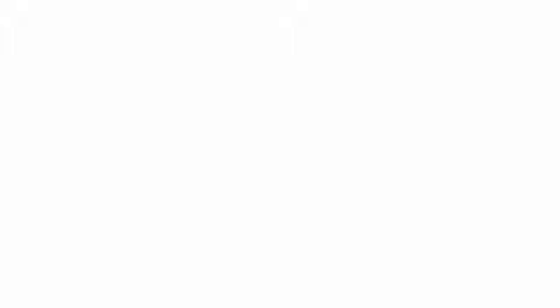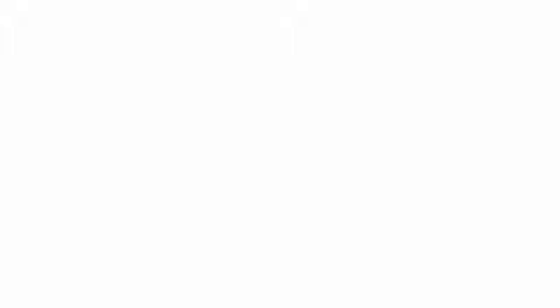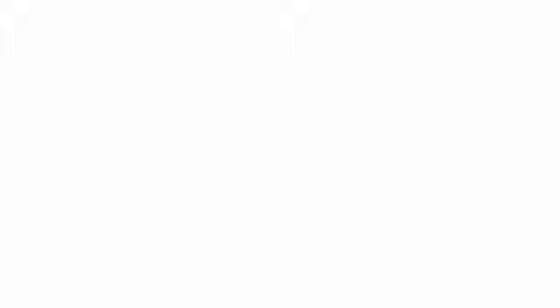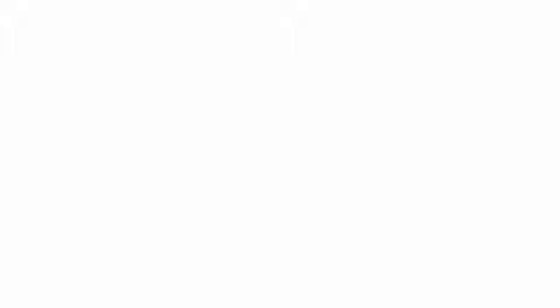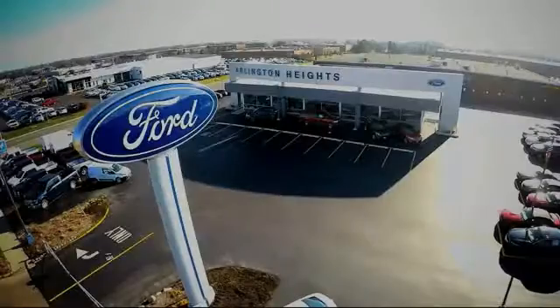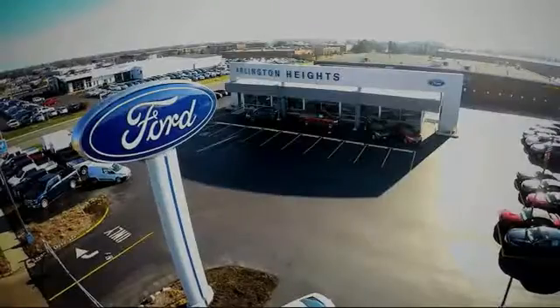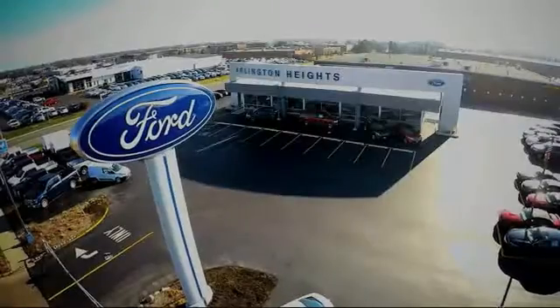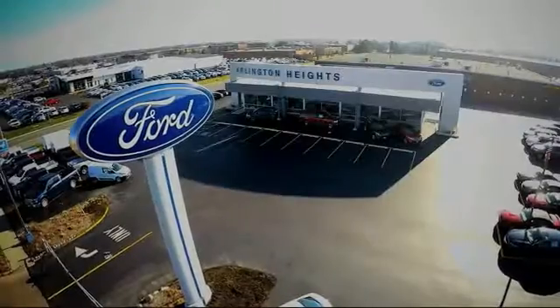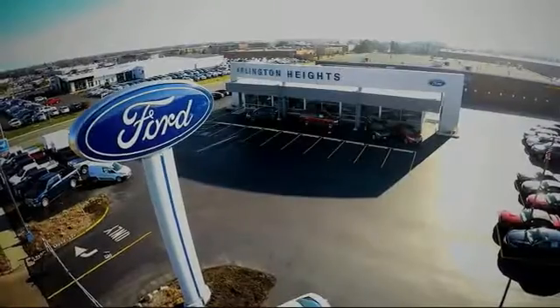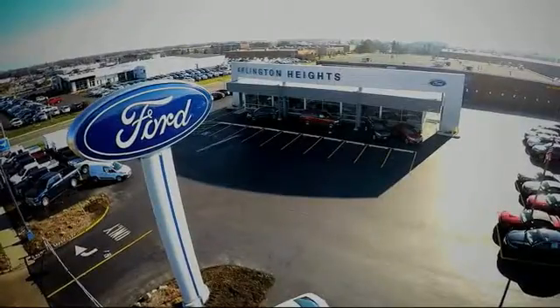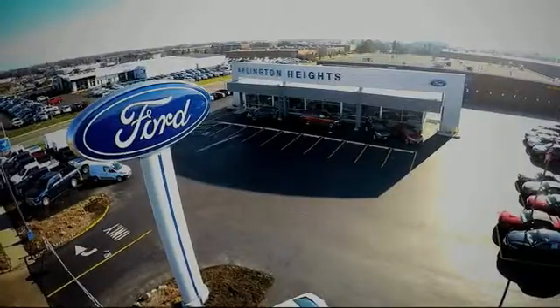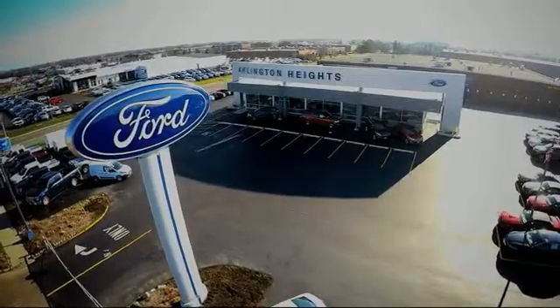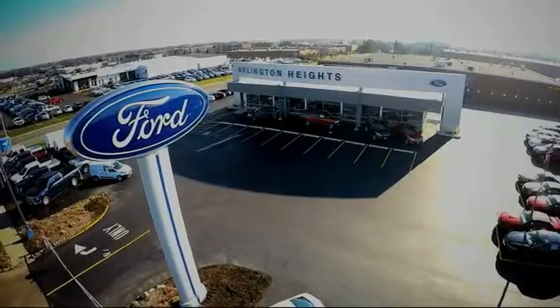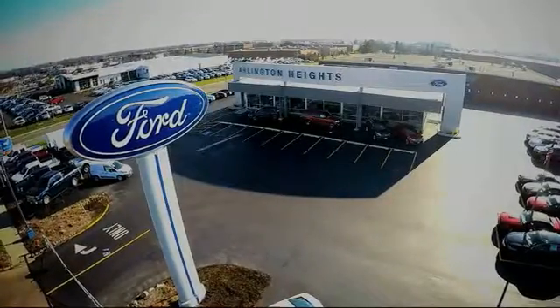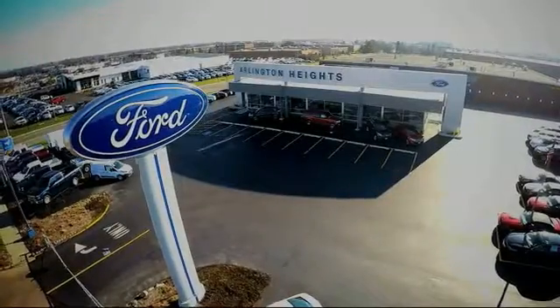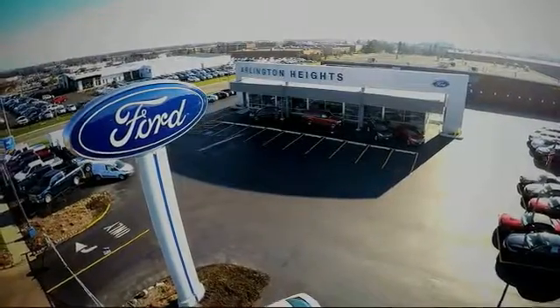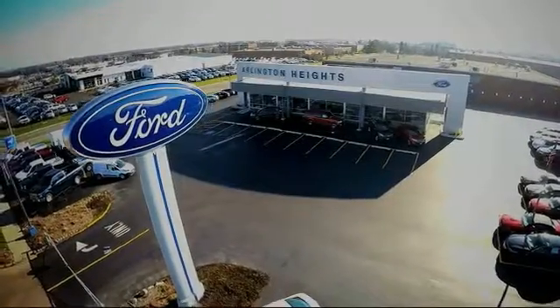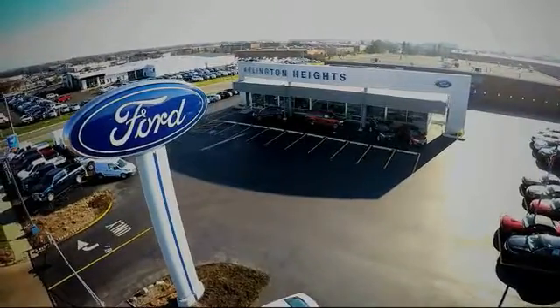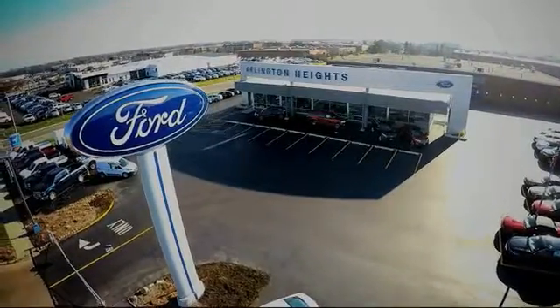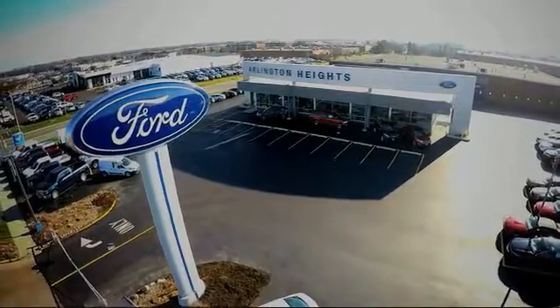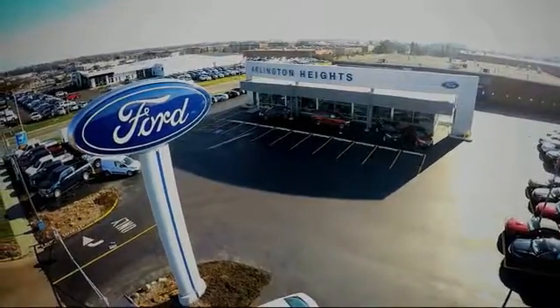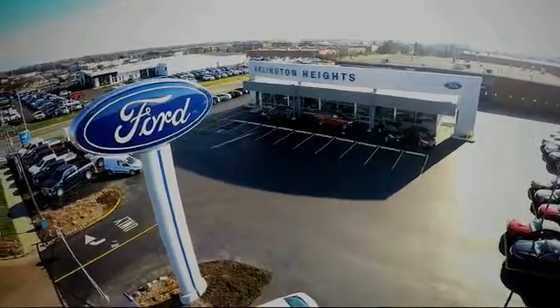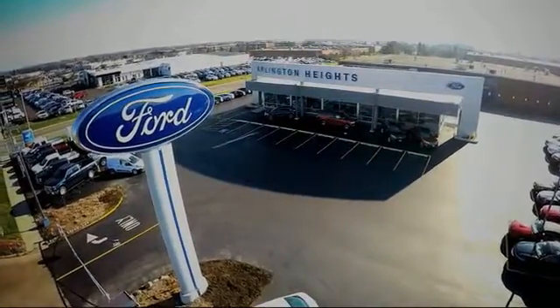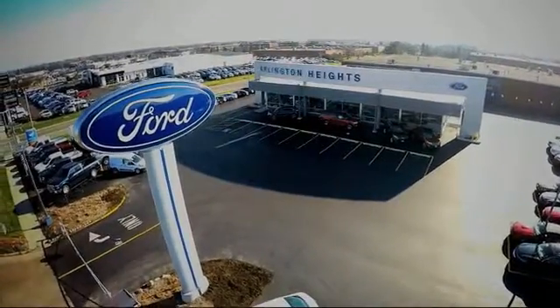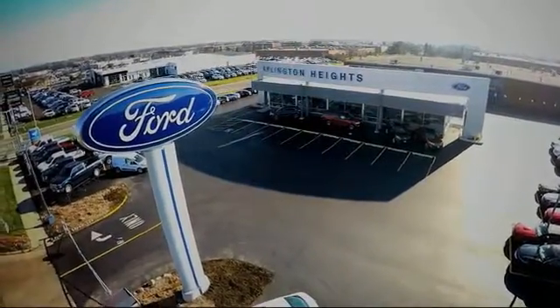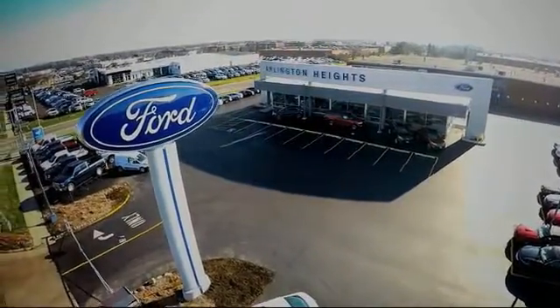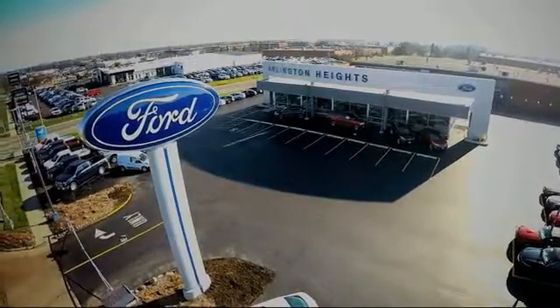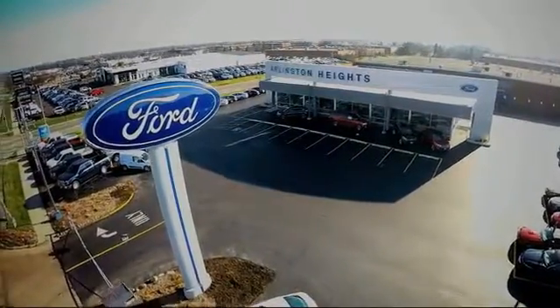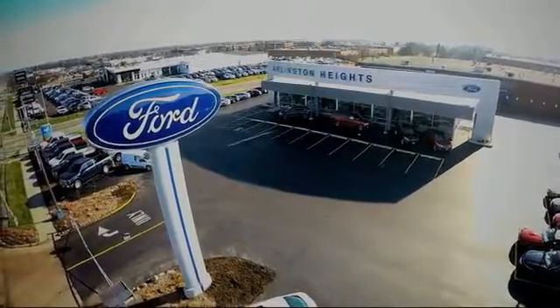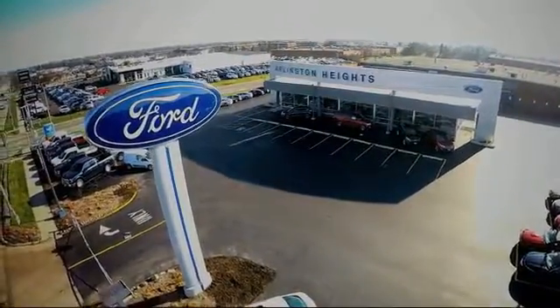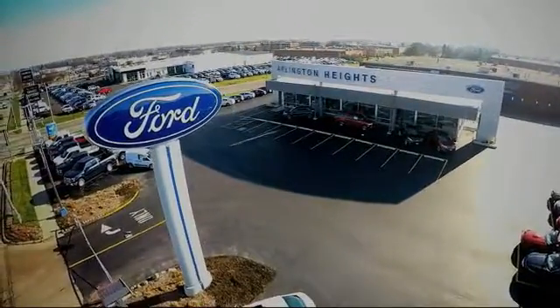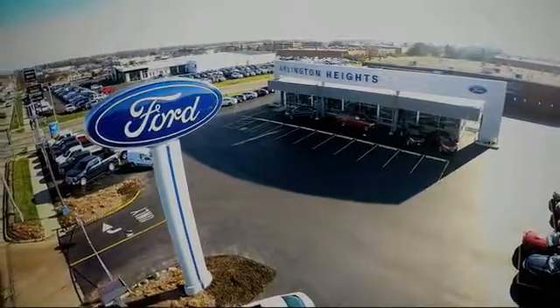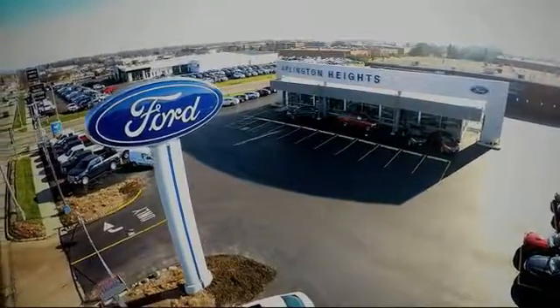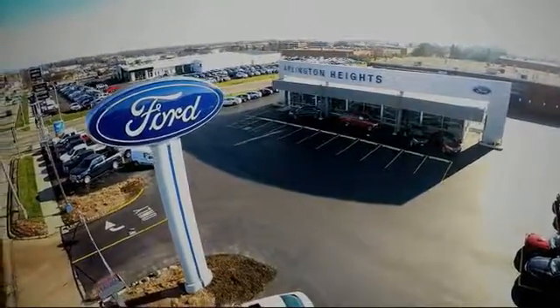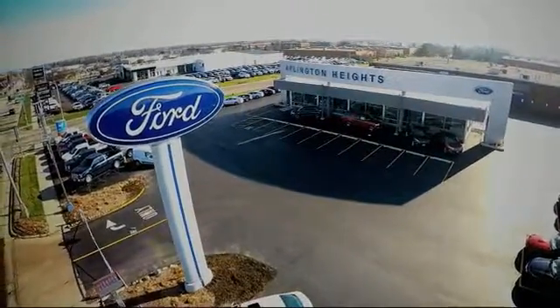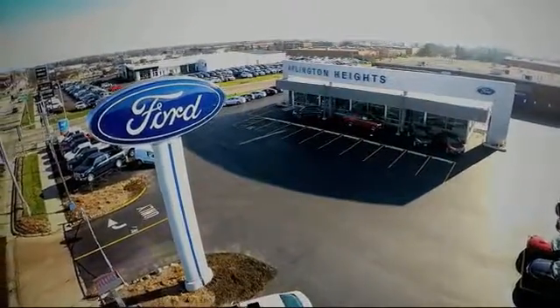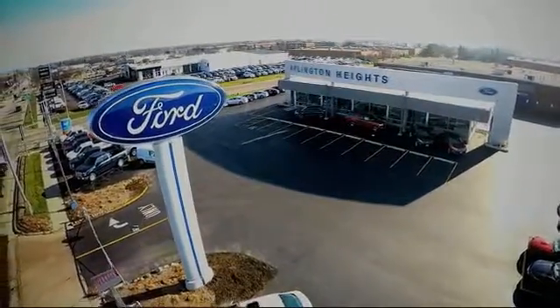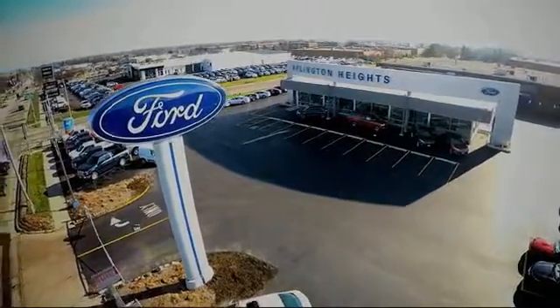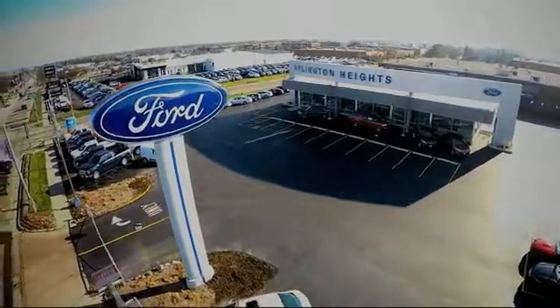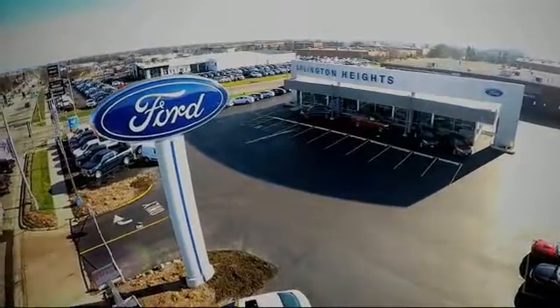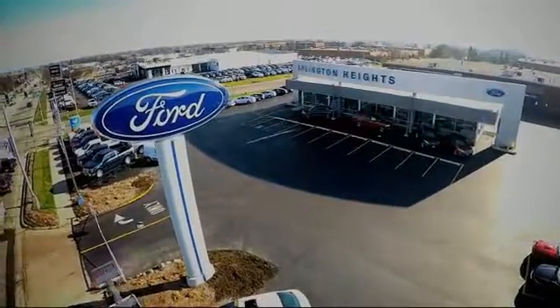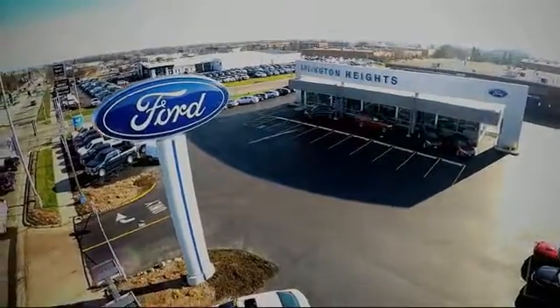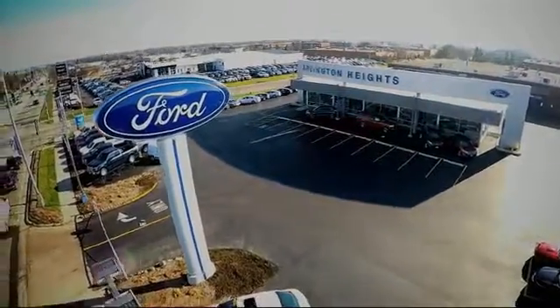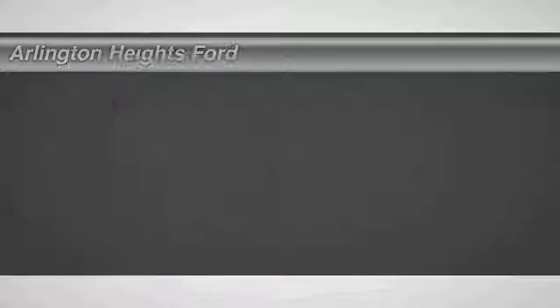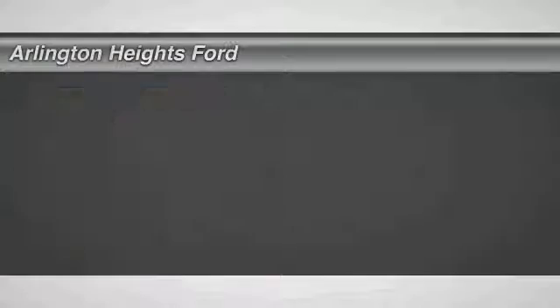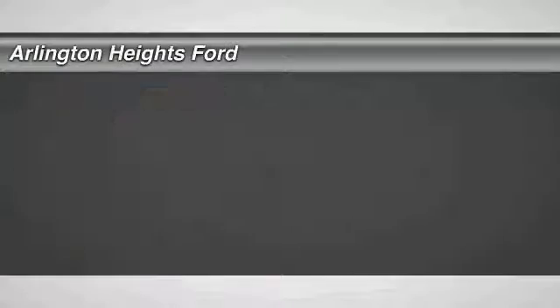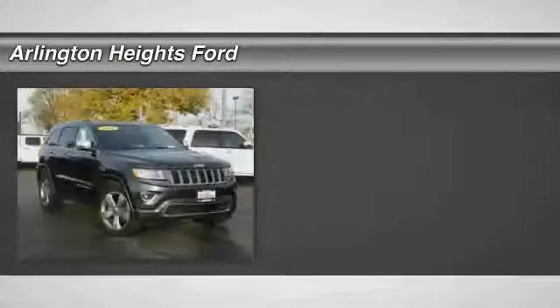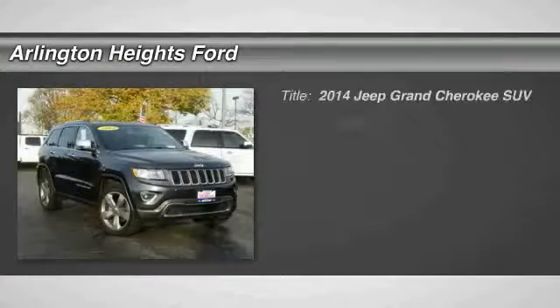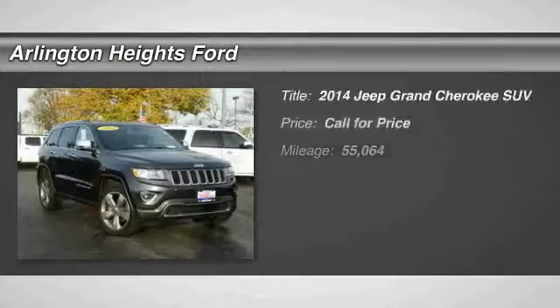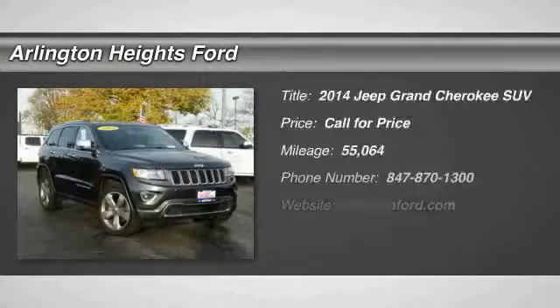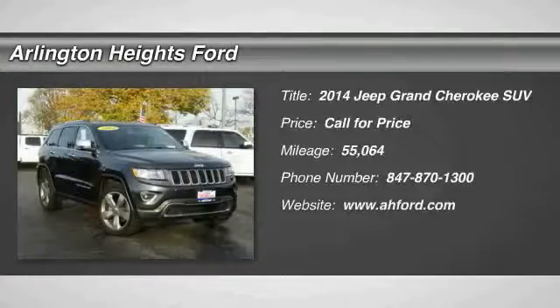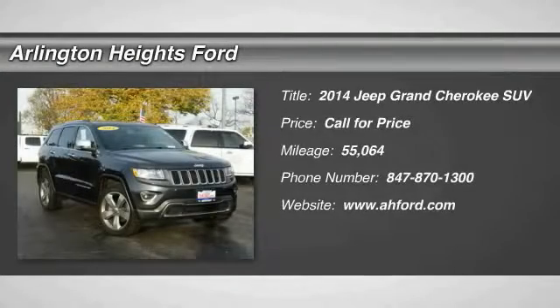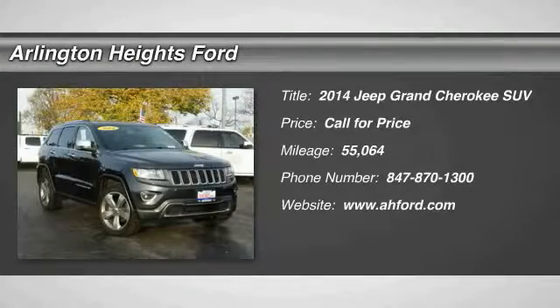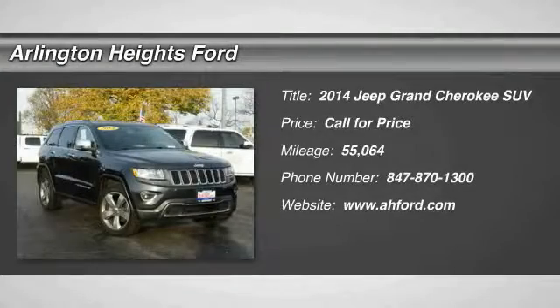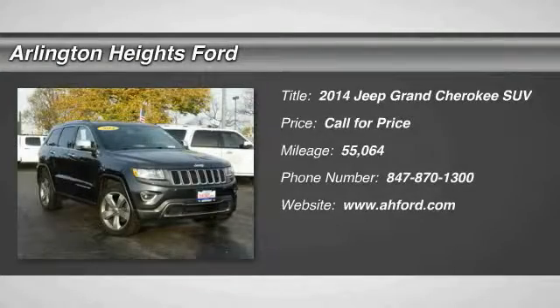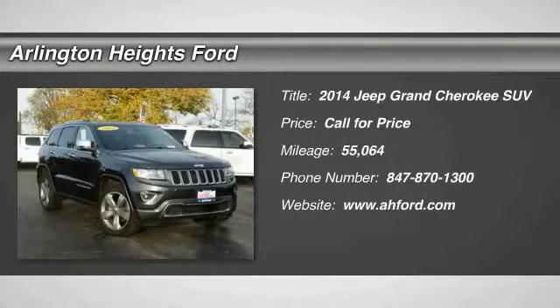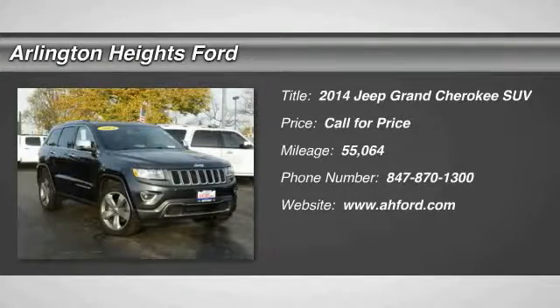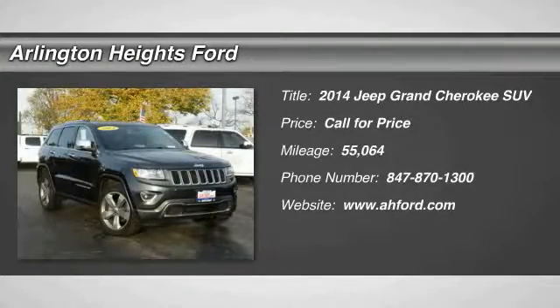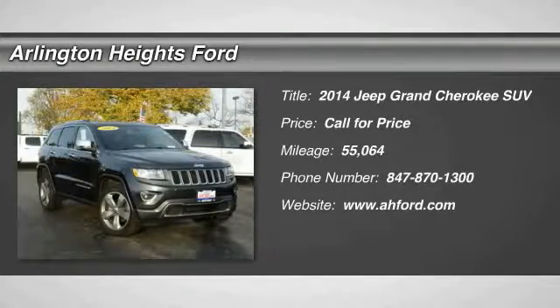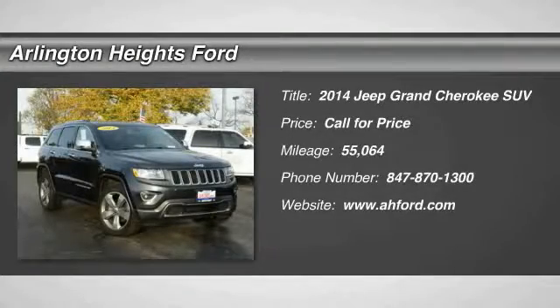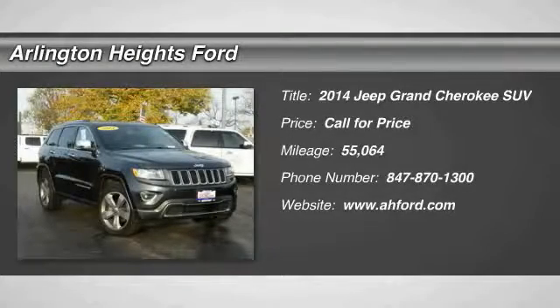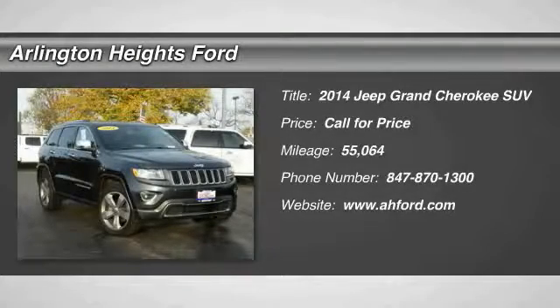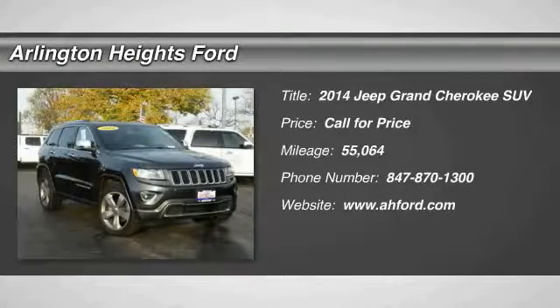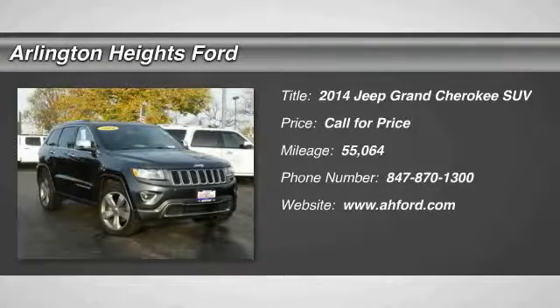For the best price, selection and service, visit Arlington Heights Ford. The 2014 Grand Cherokee.